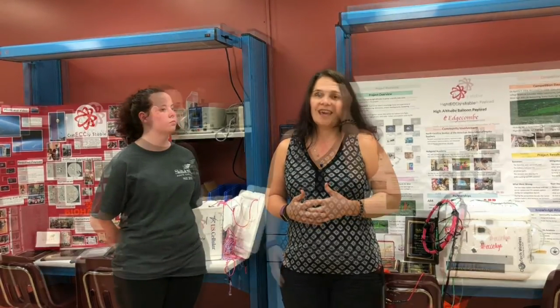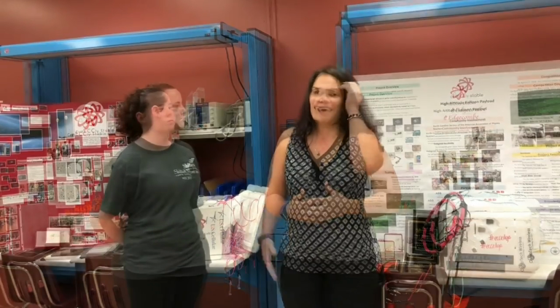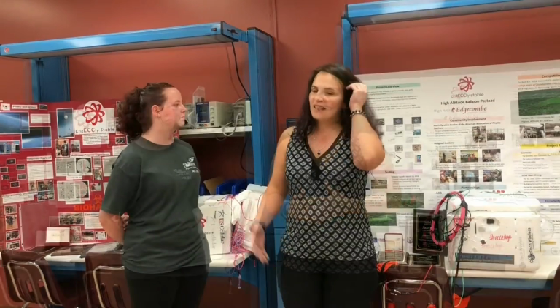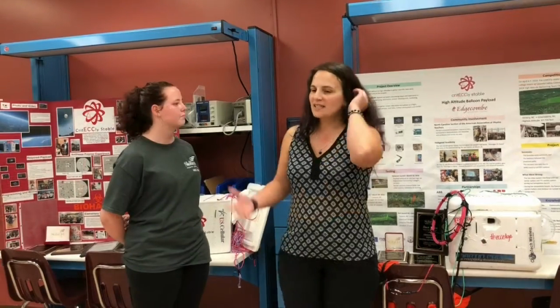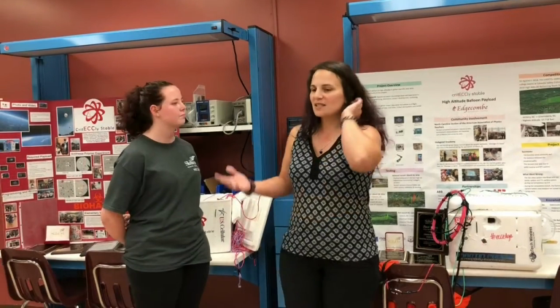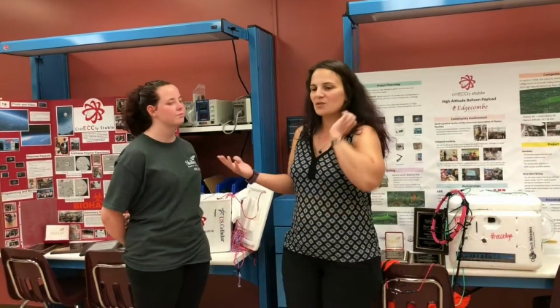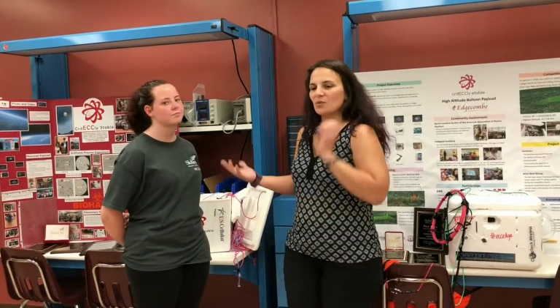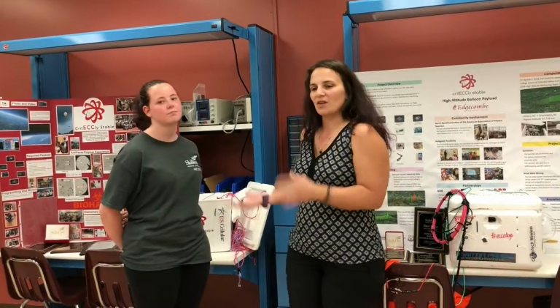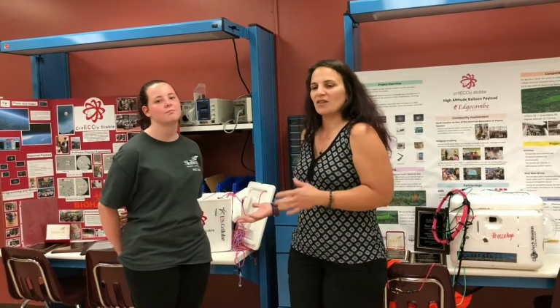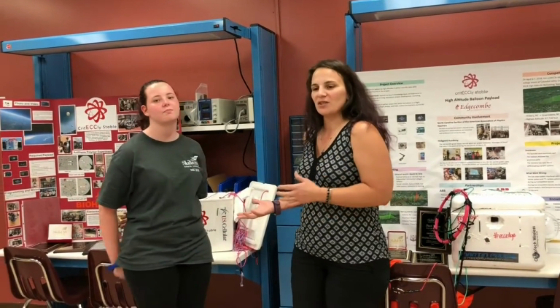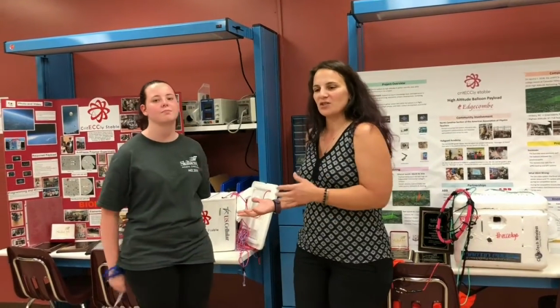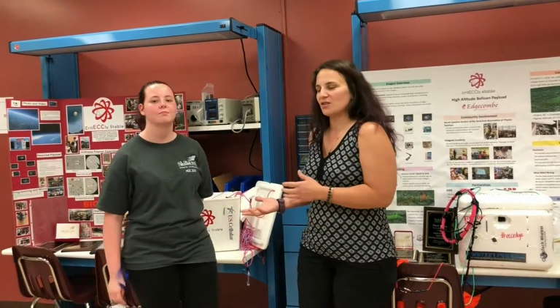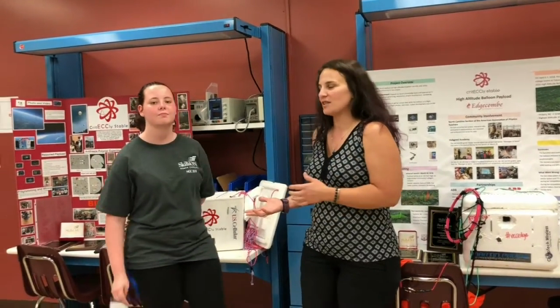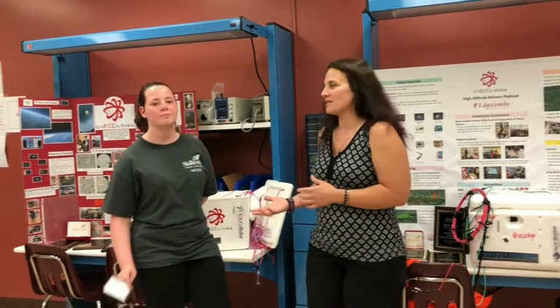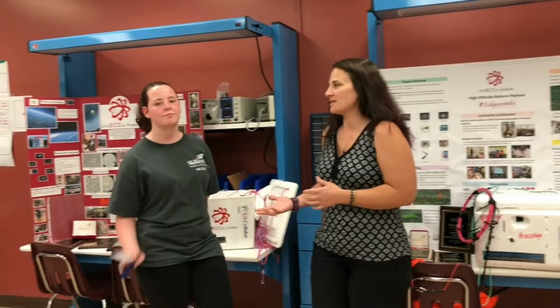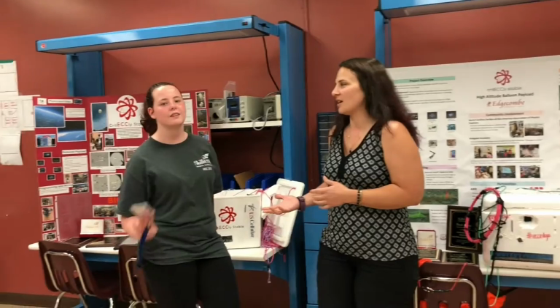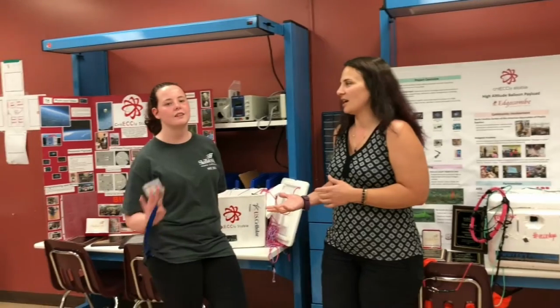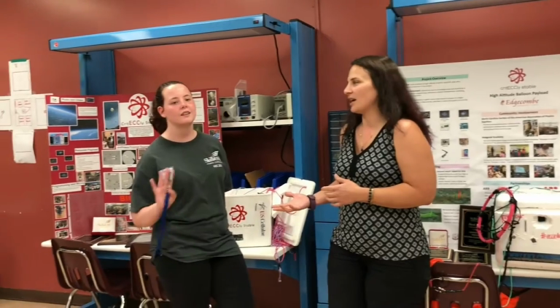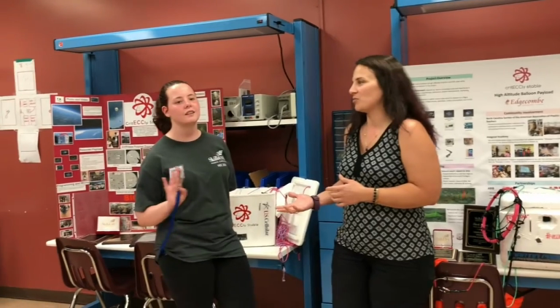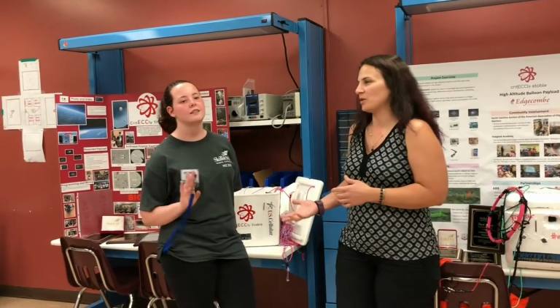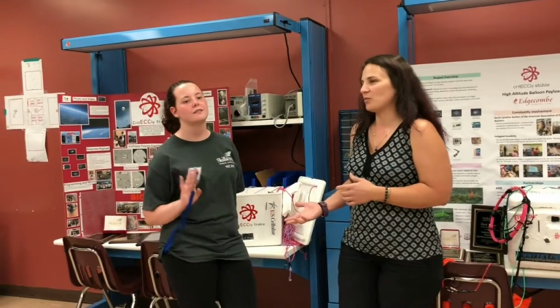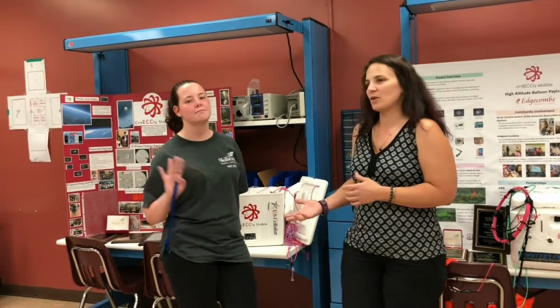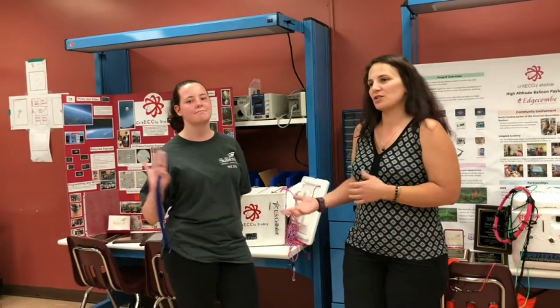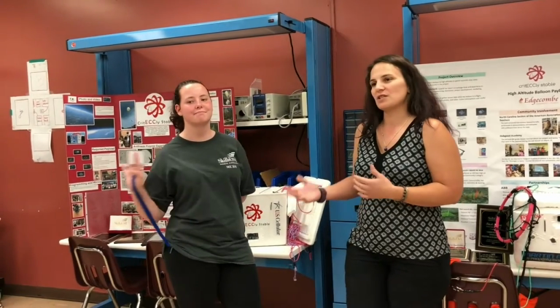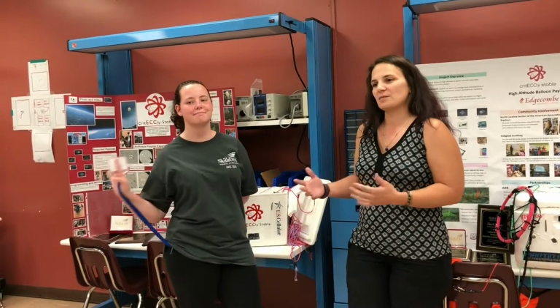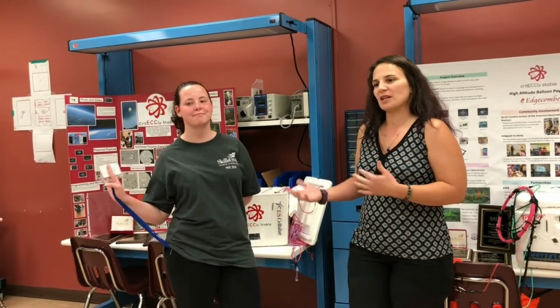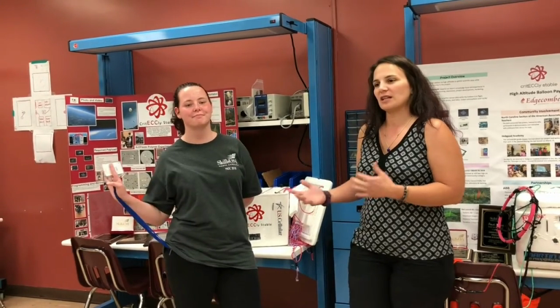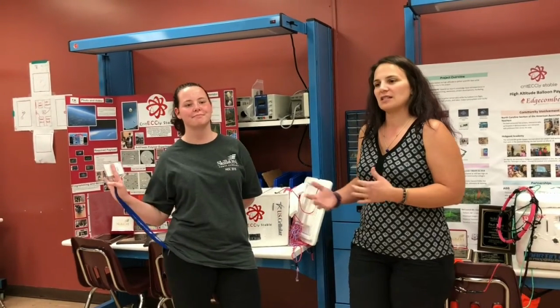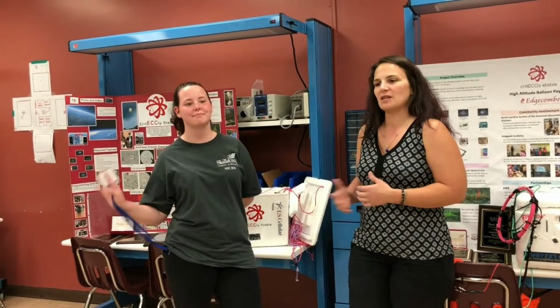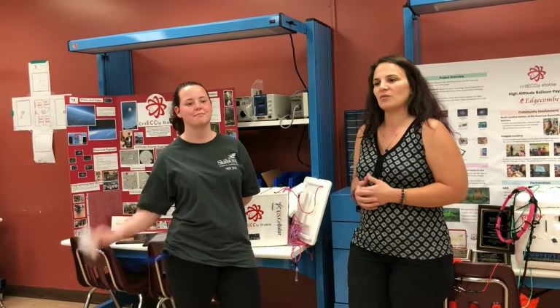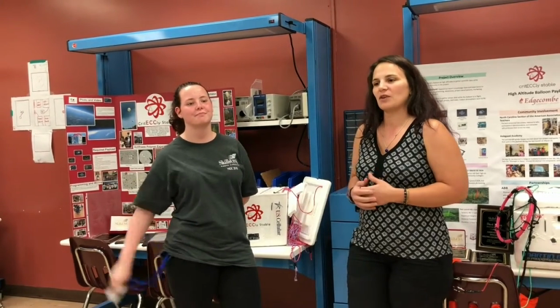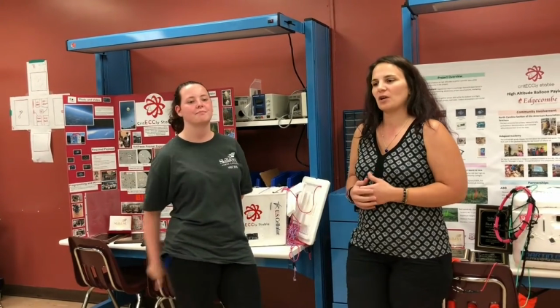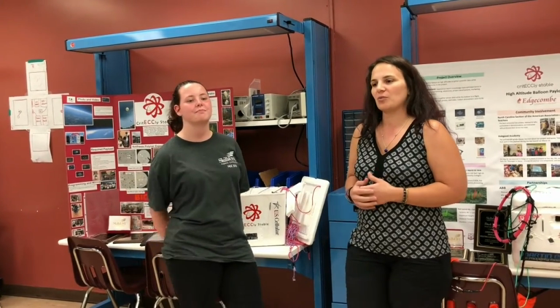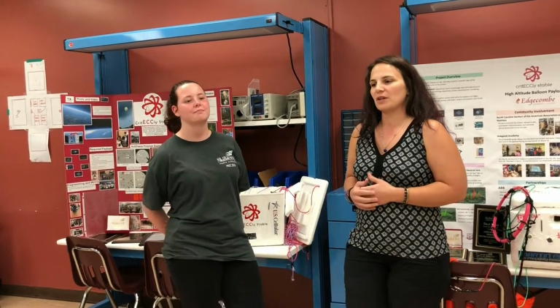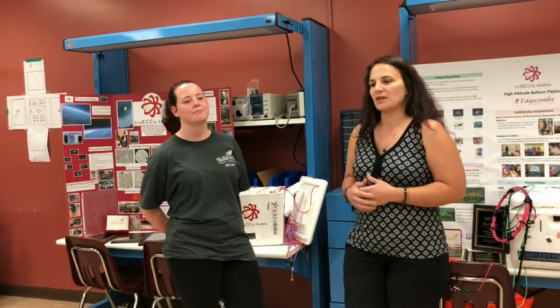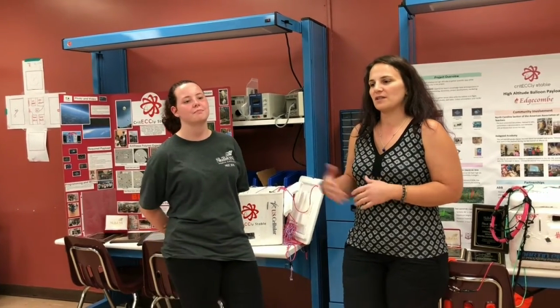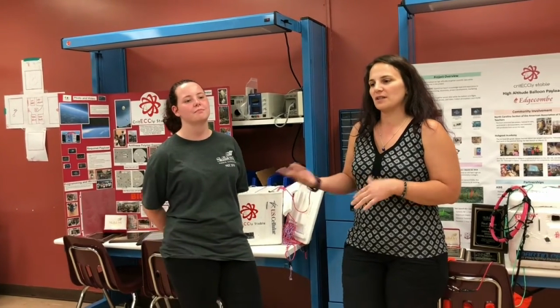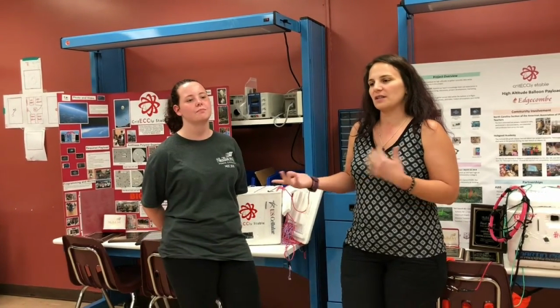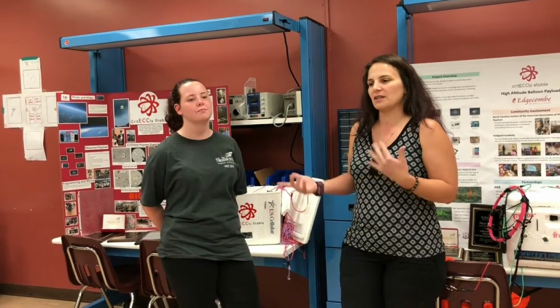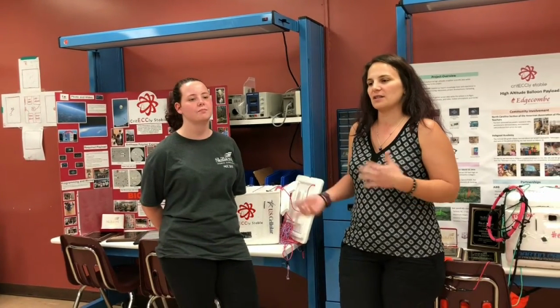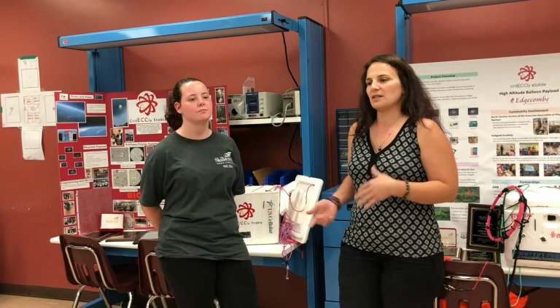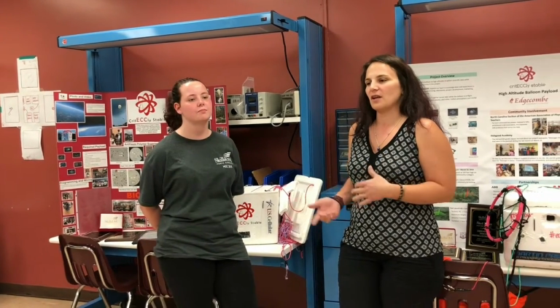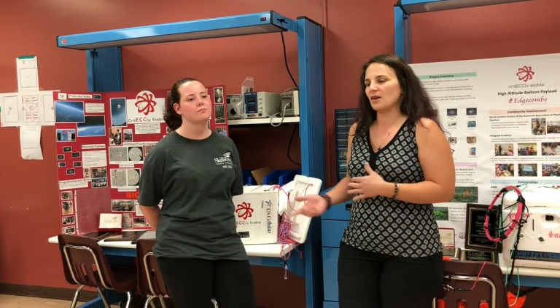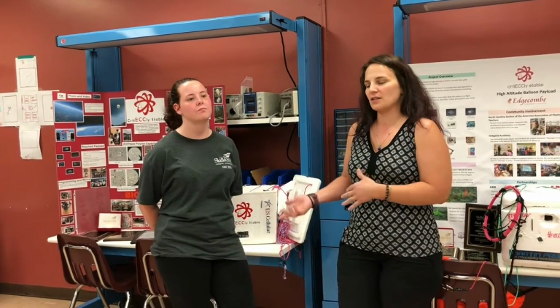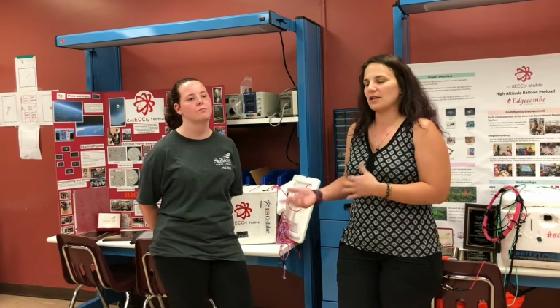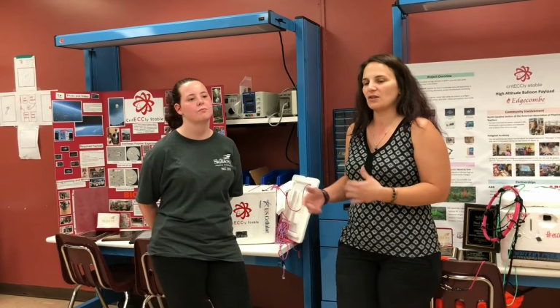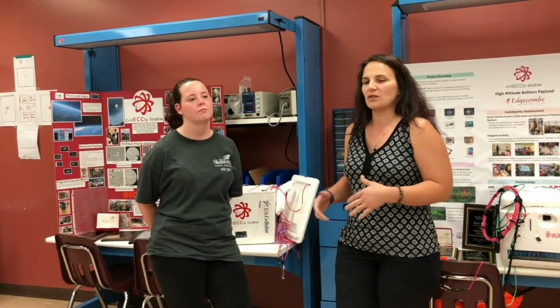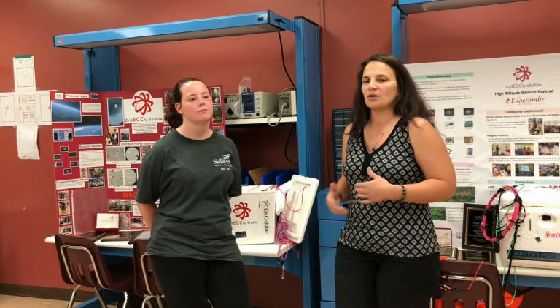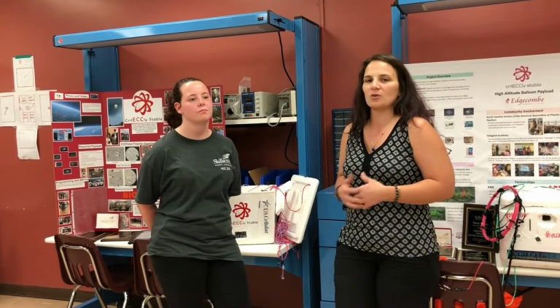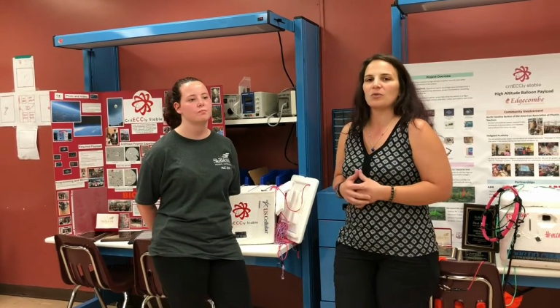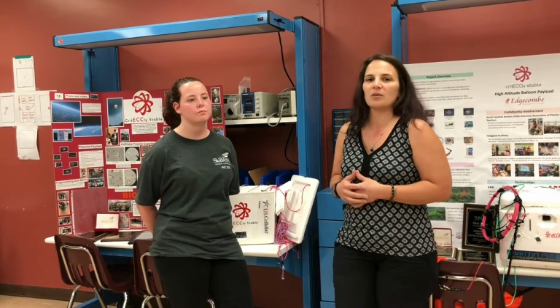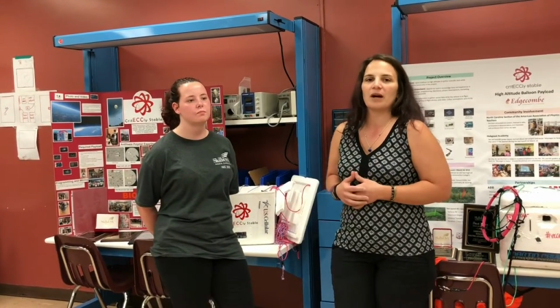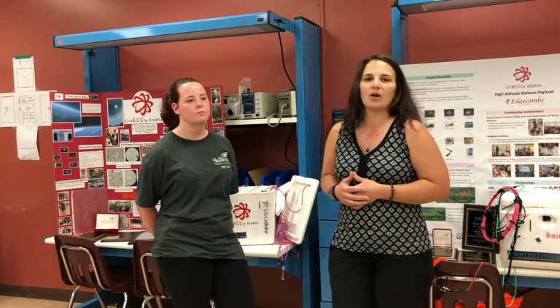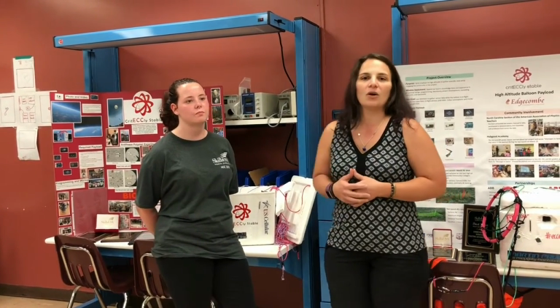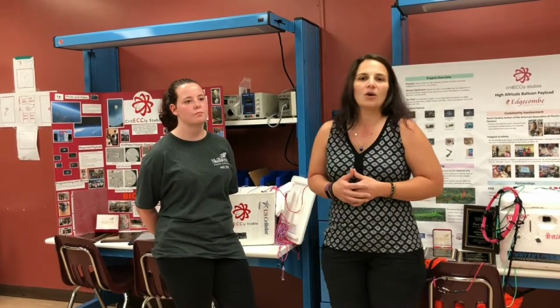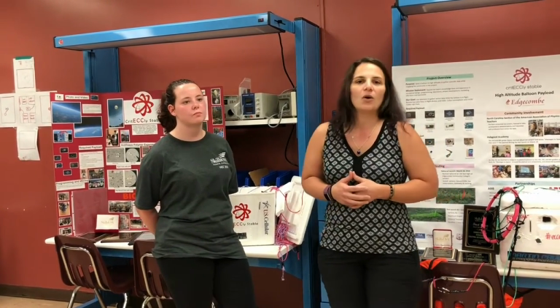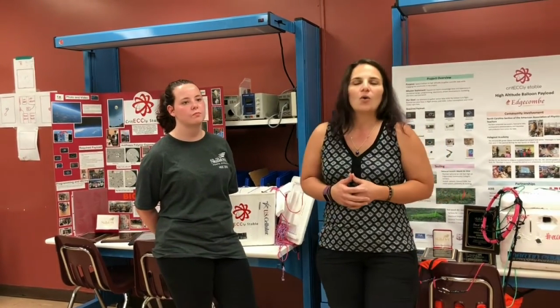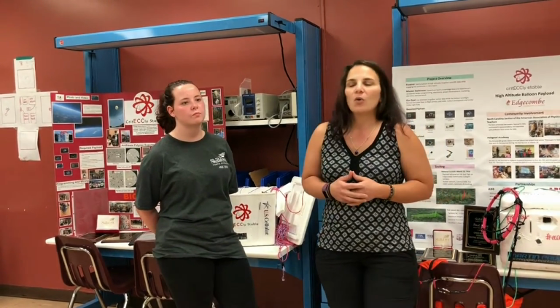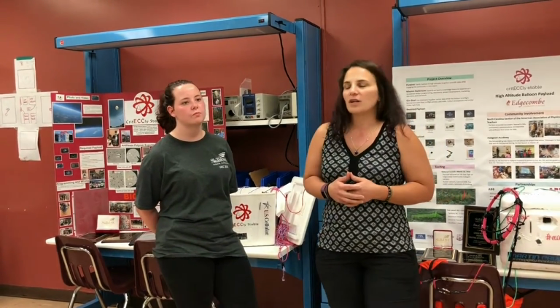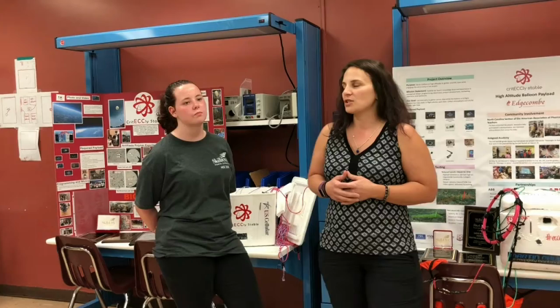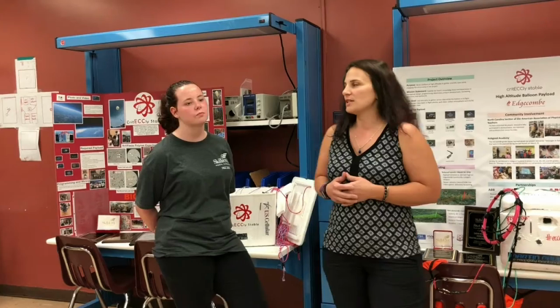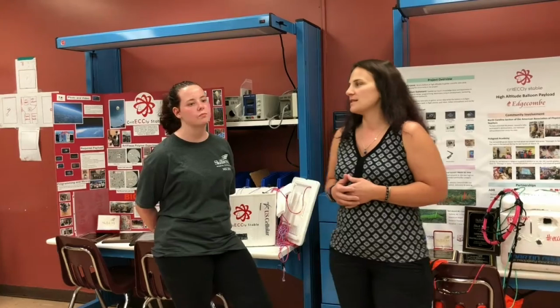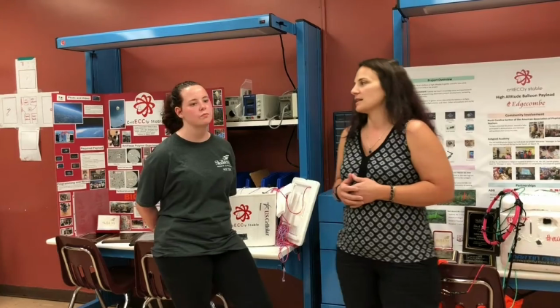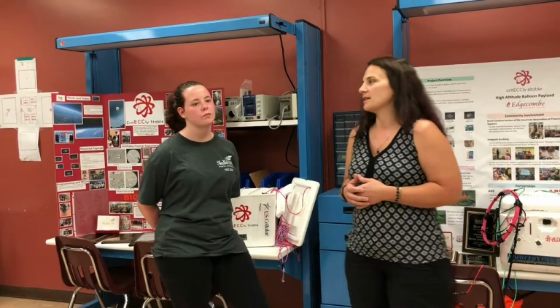This is one of our students, Emily Moore. She's been on the team for a couple years. I'll let her tell you a little bit about what she's done.